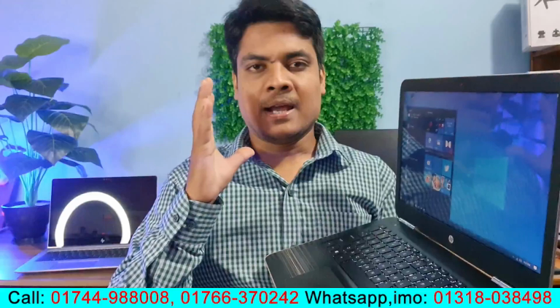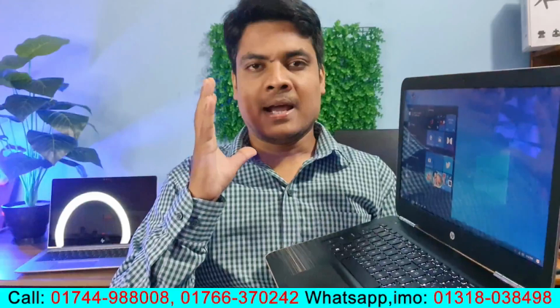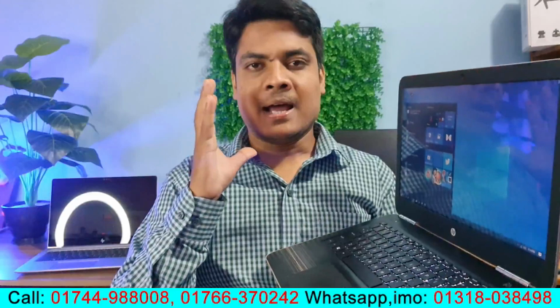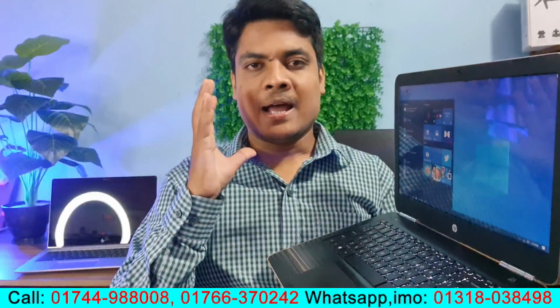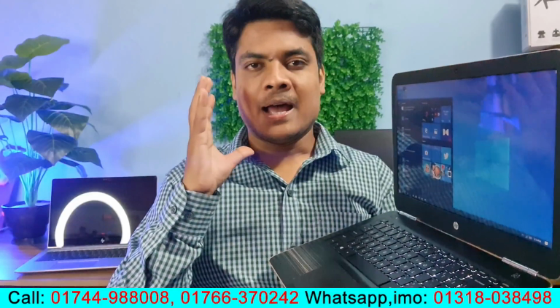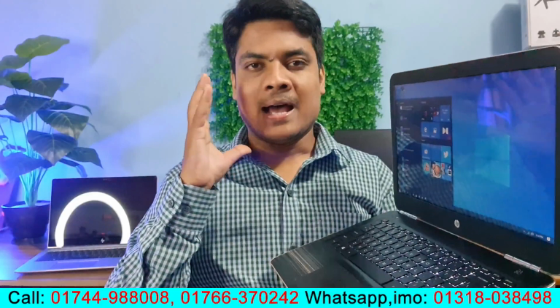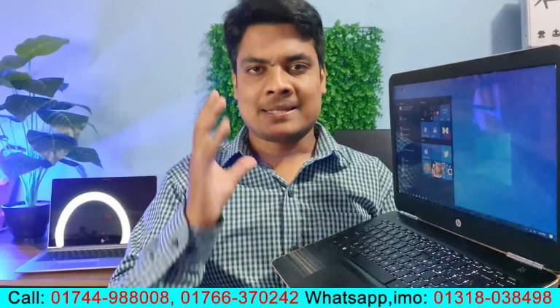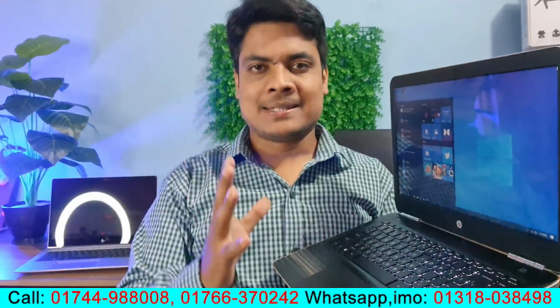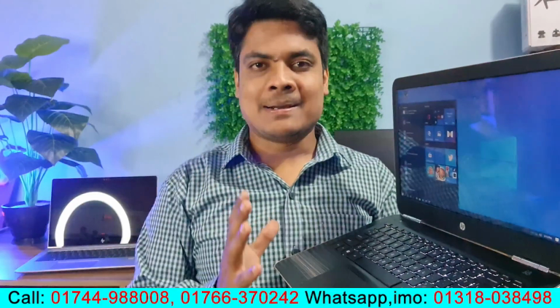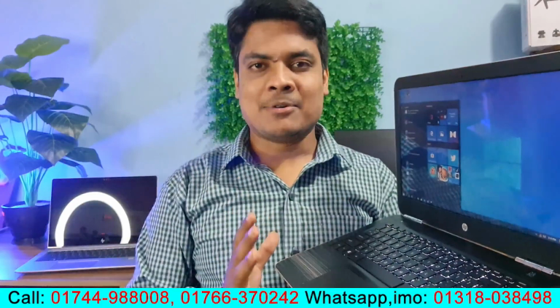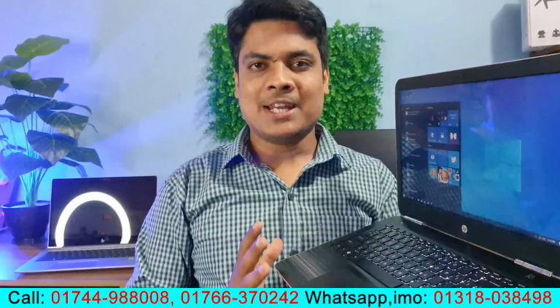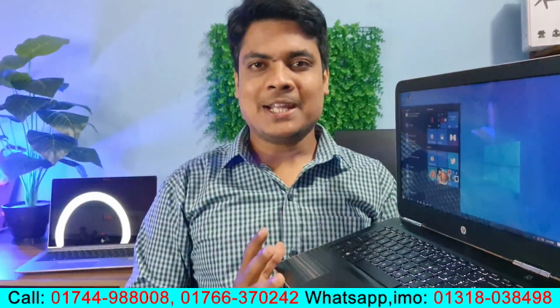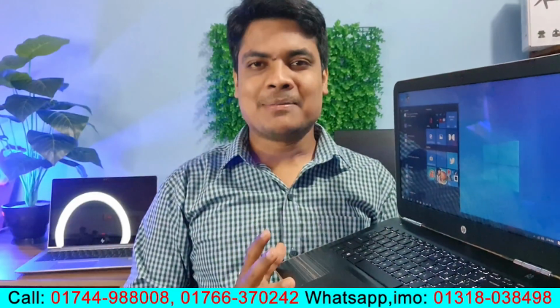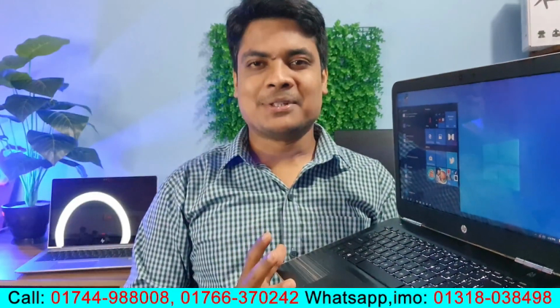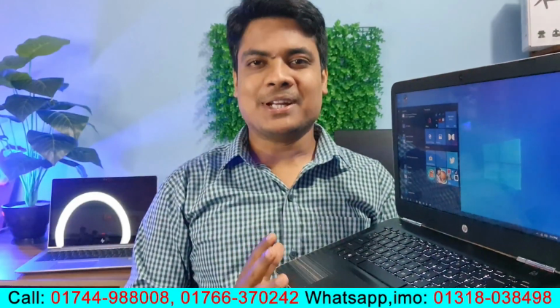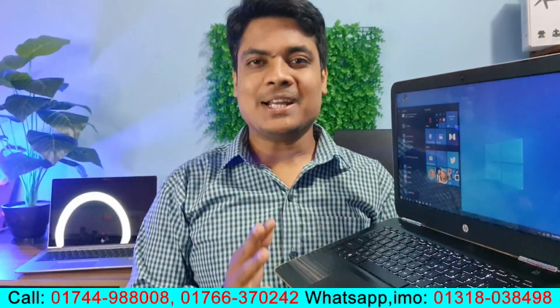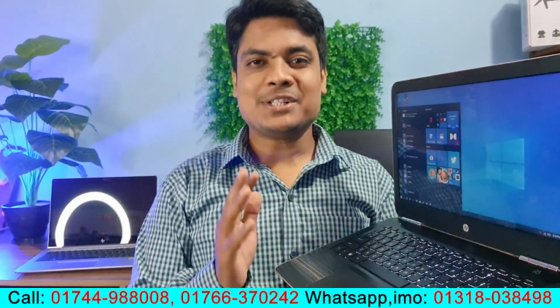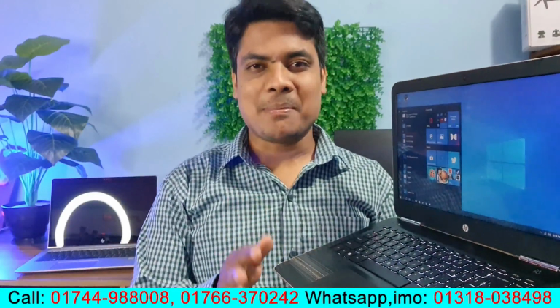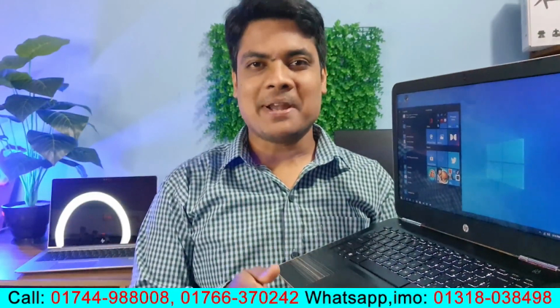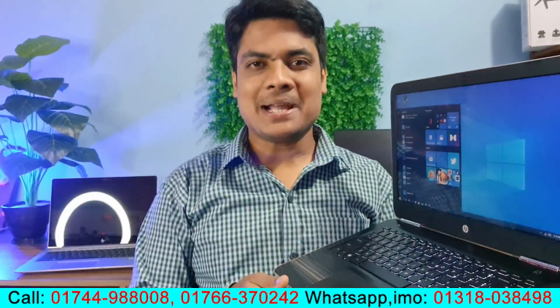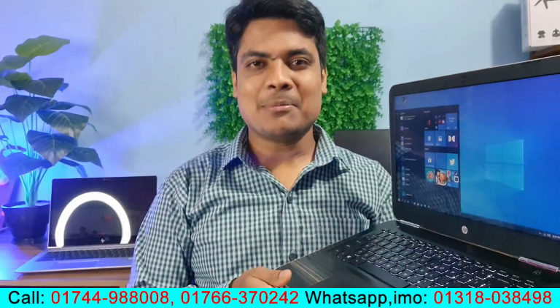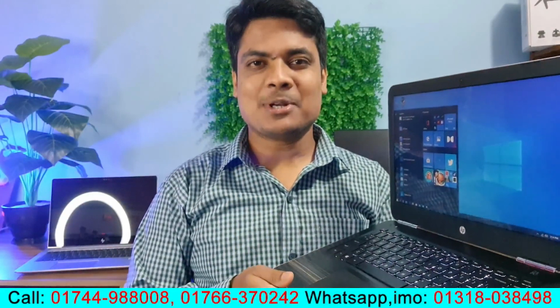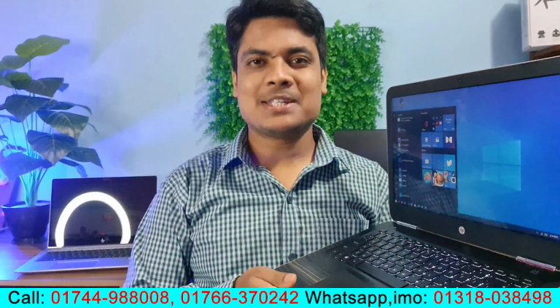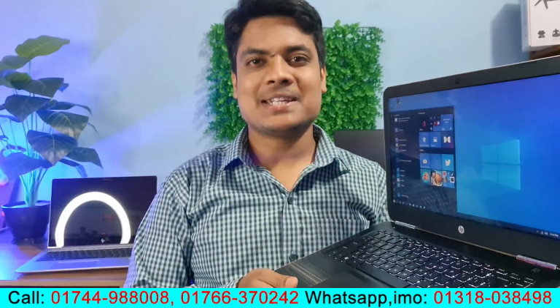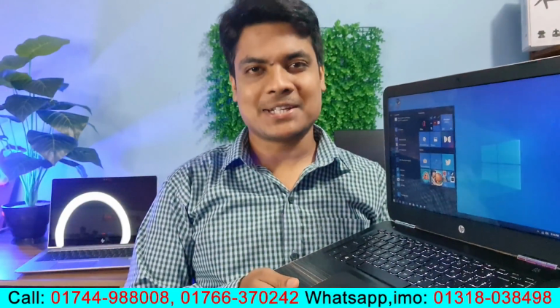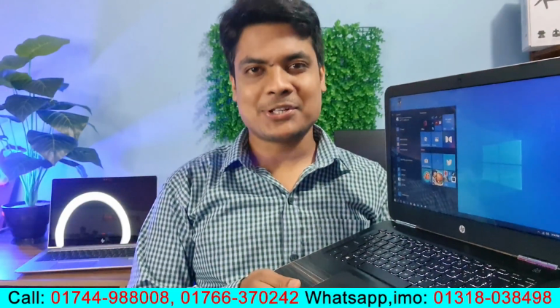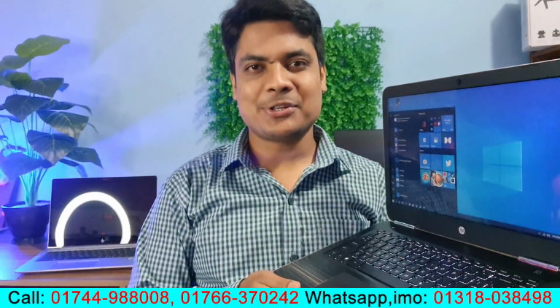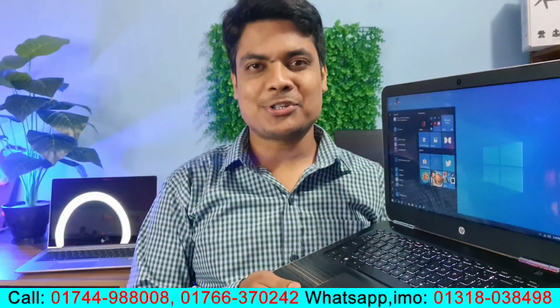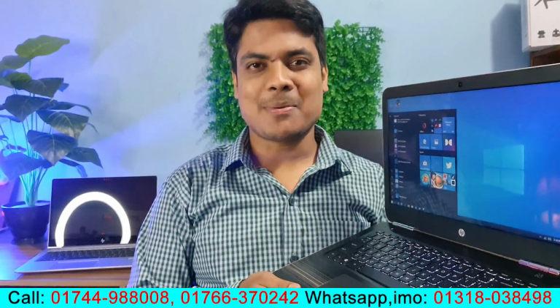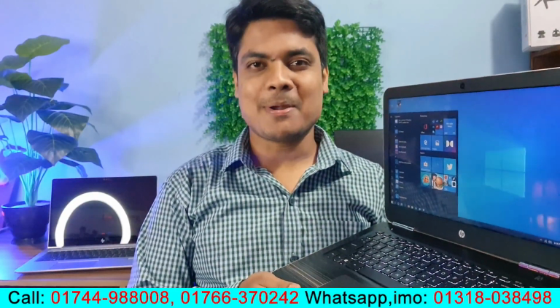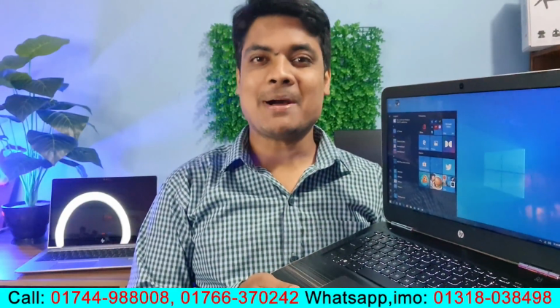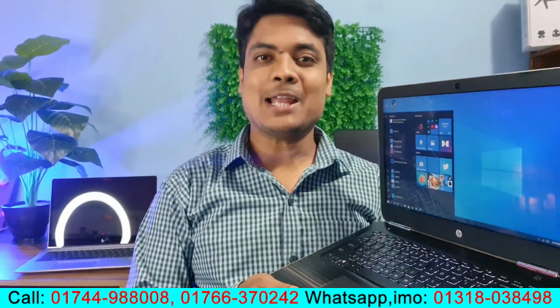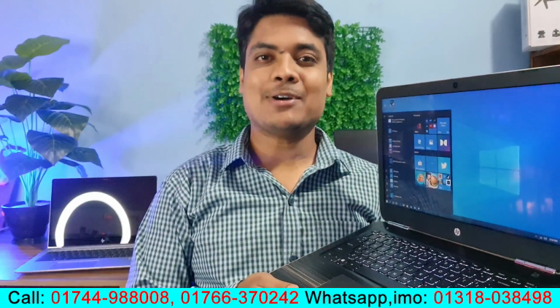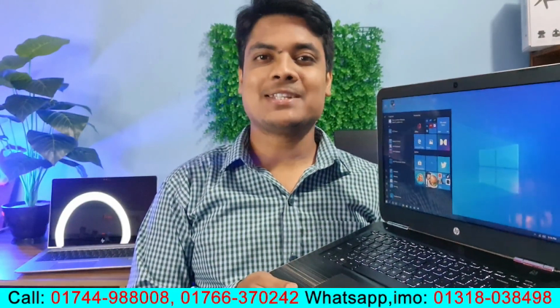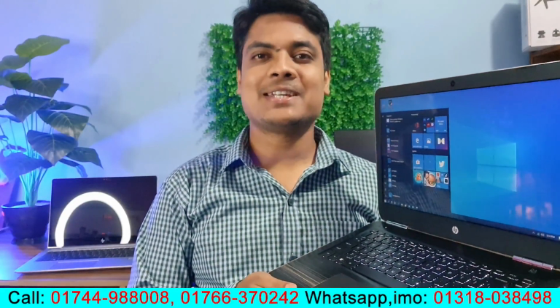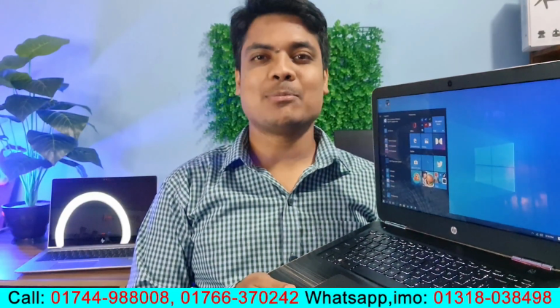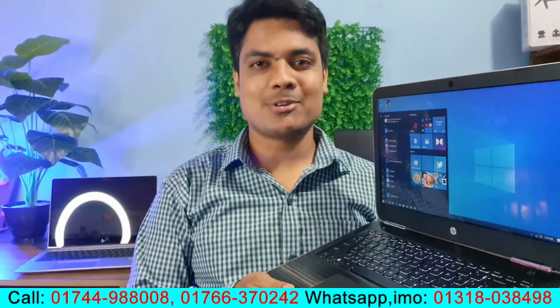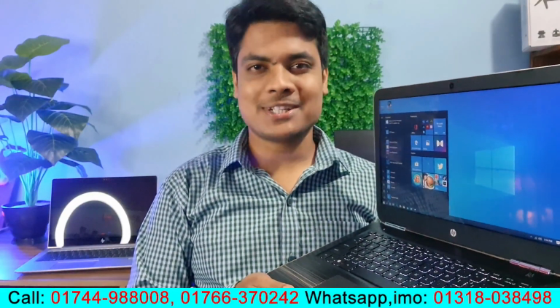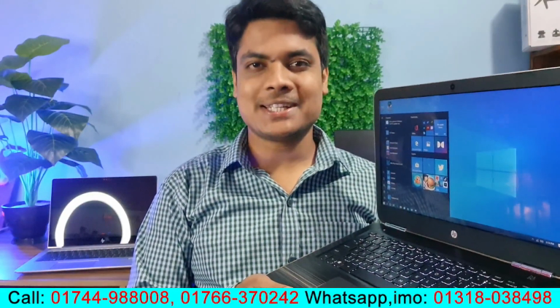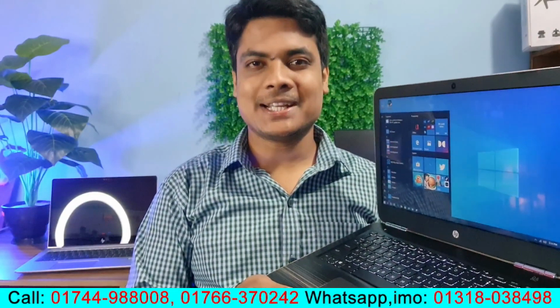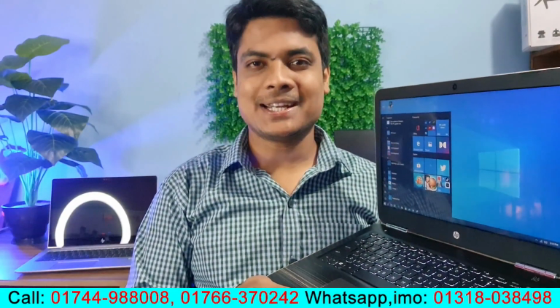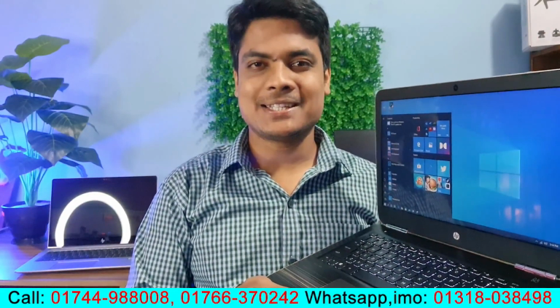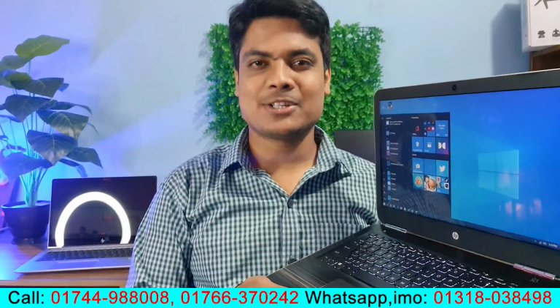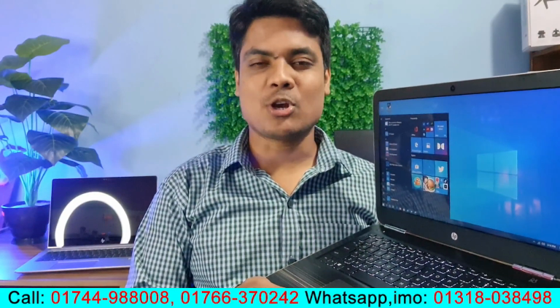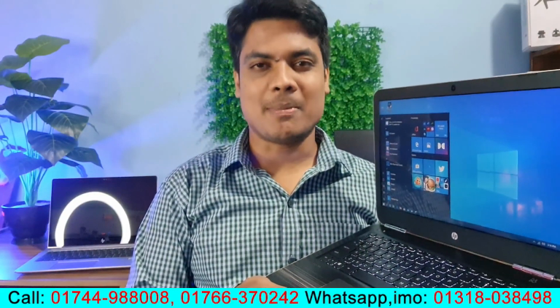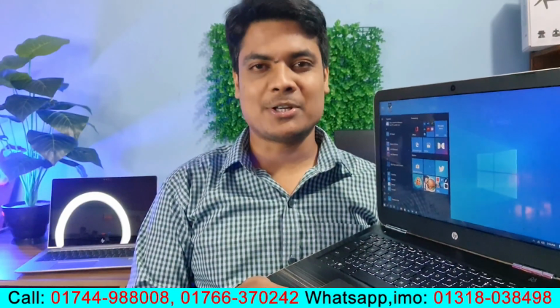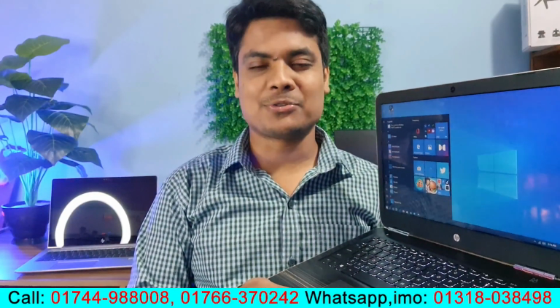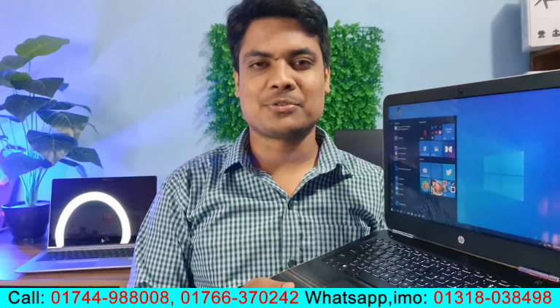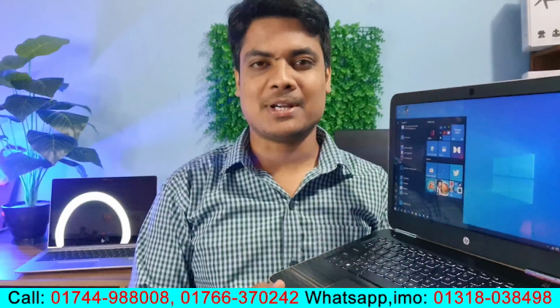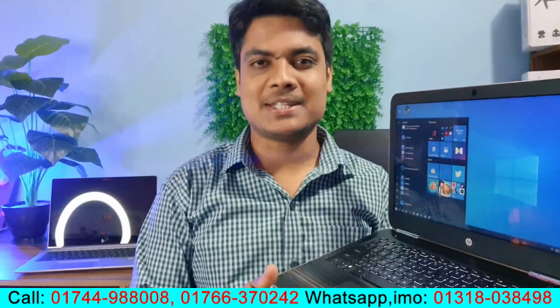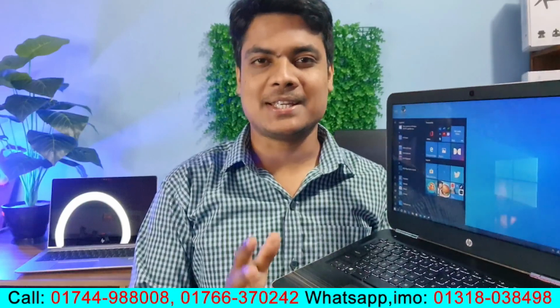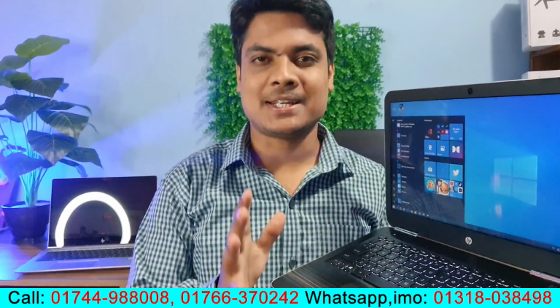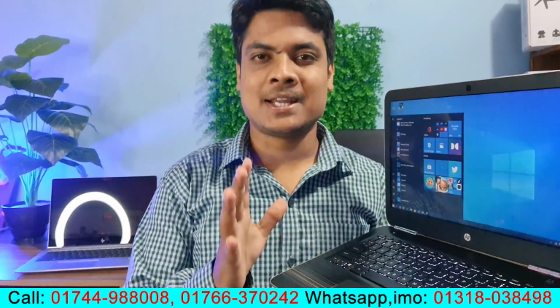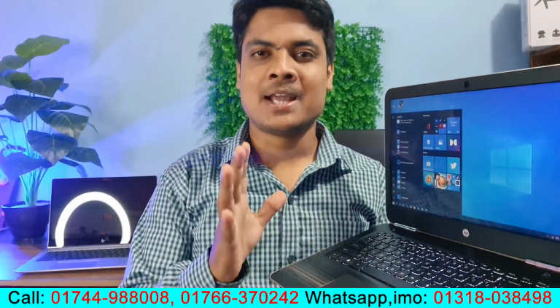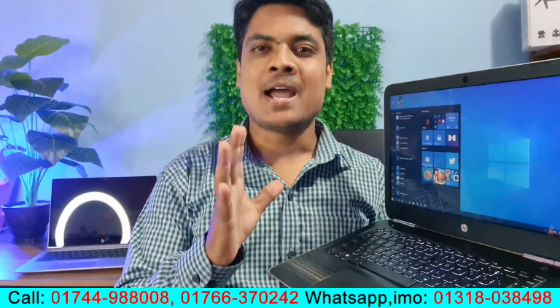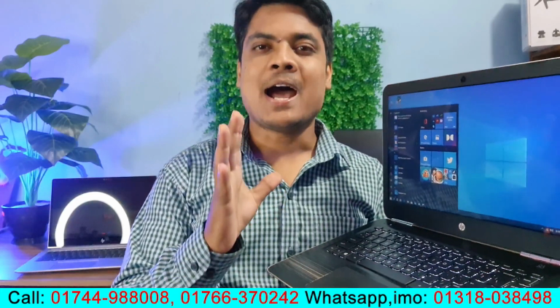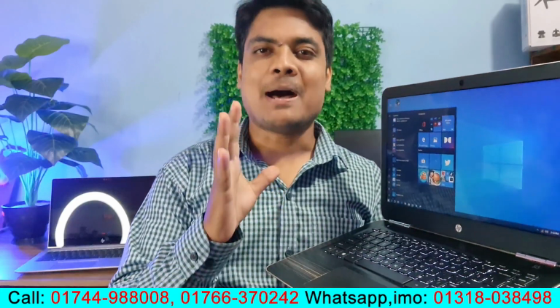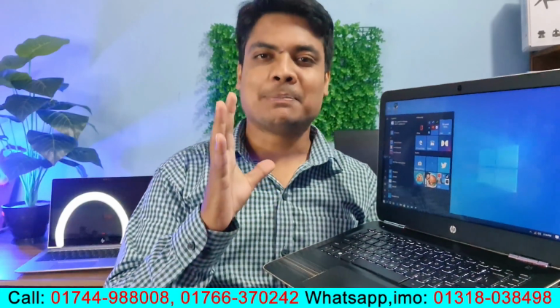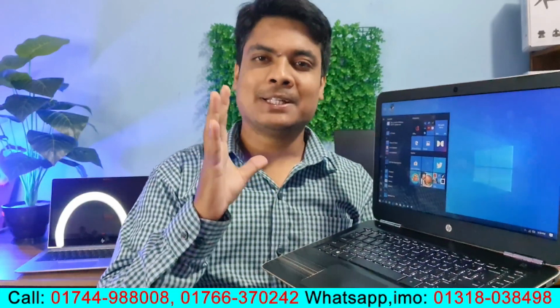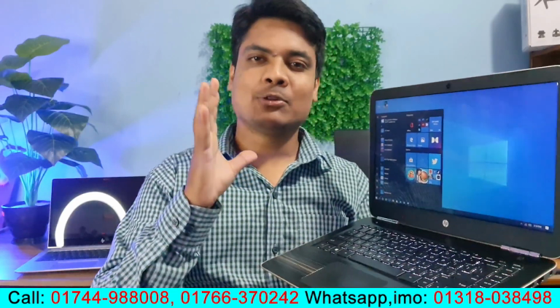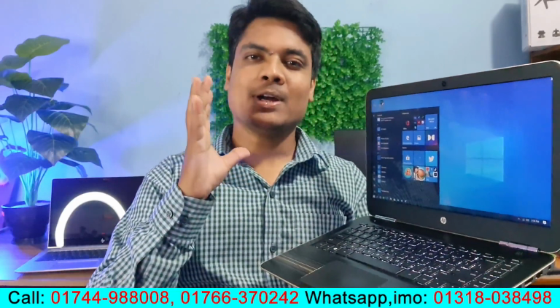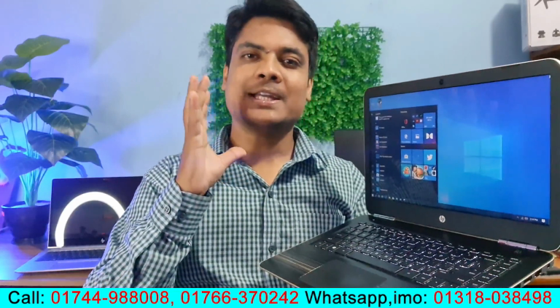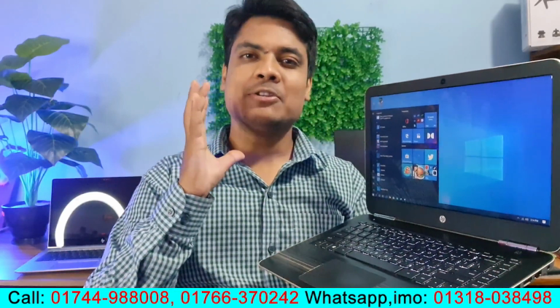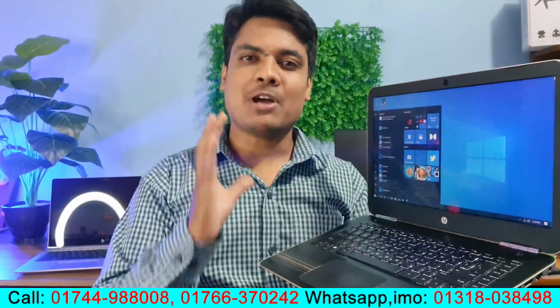Hello everyone, welcome to the channel. I'm going to talk about 2 points.